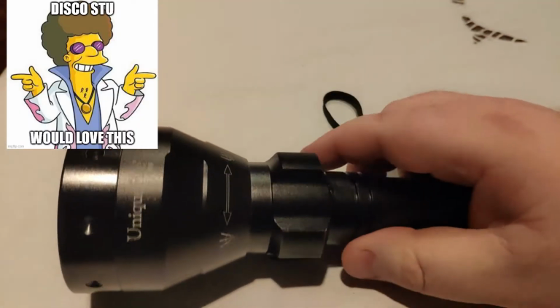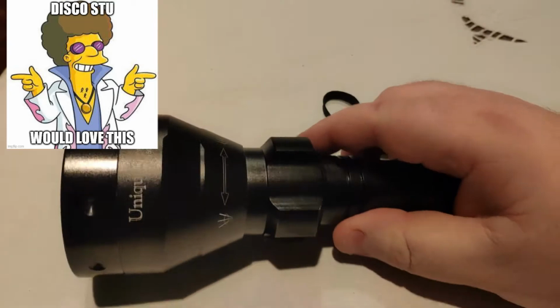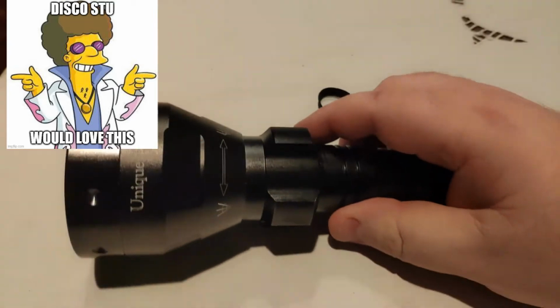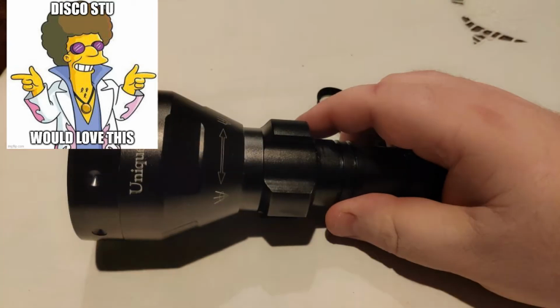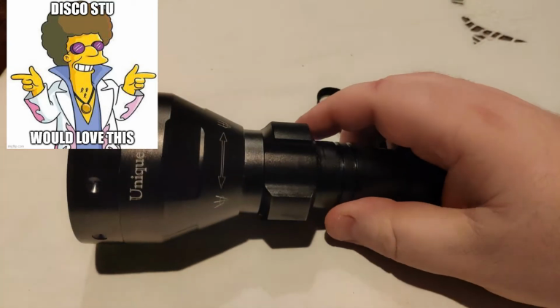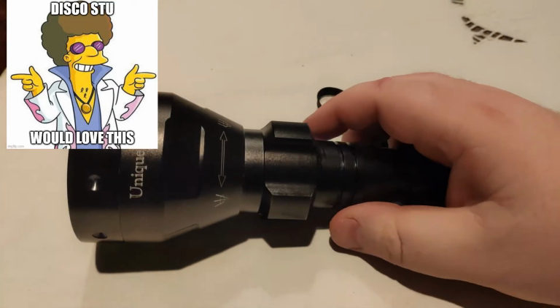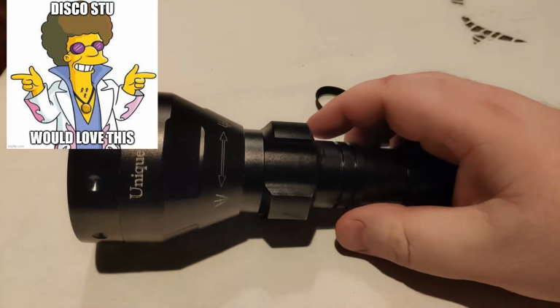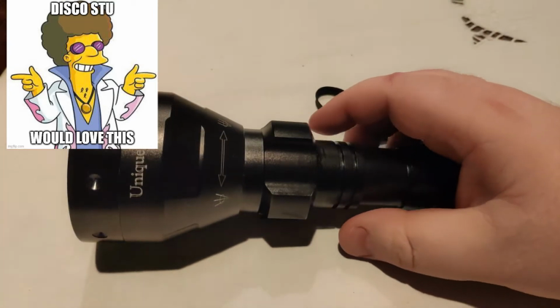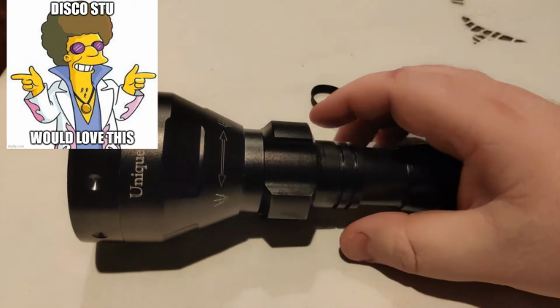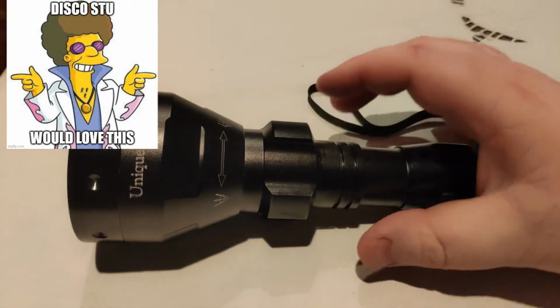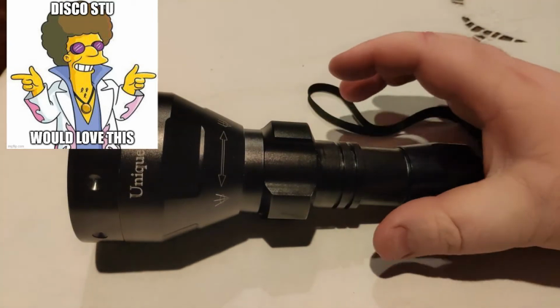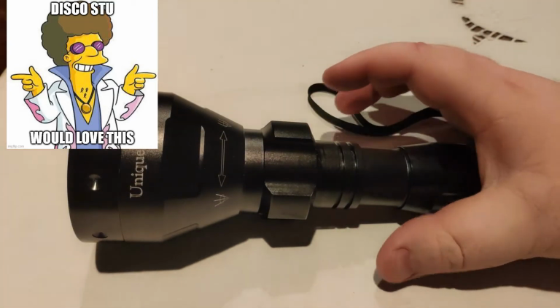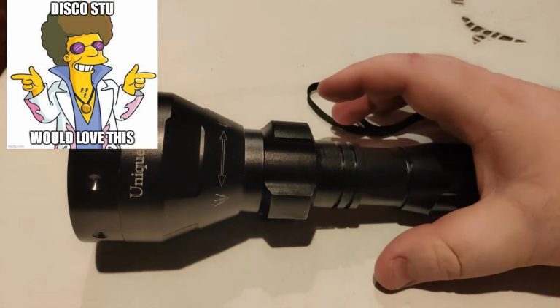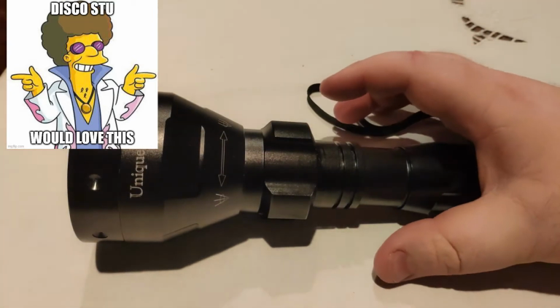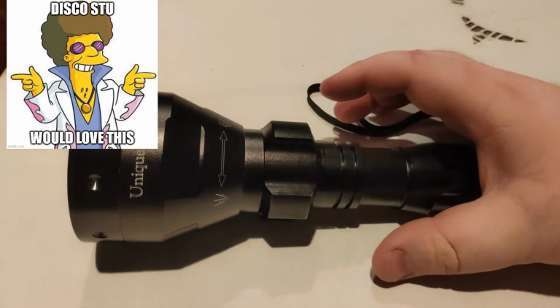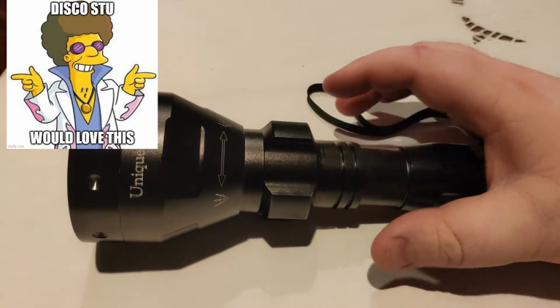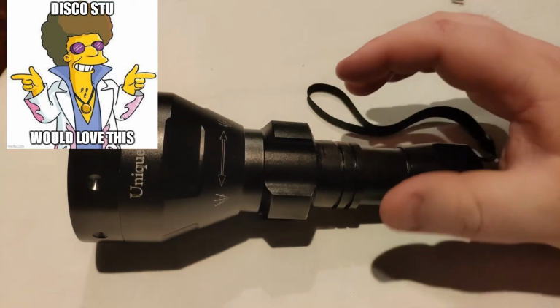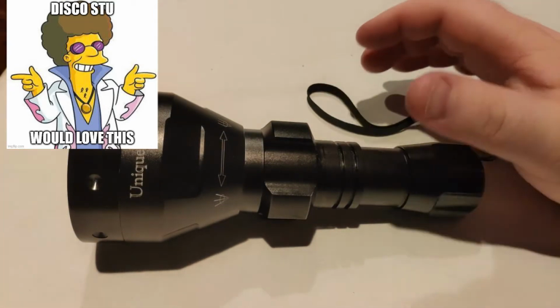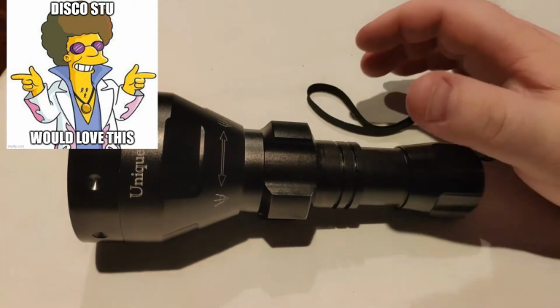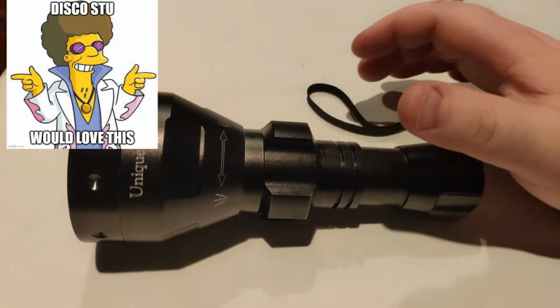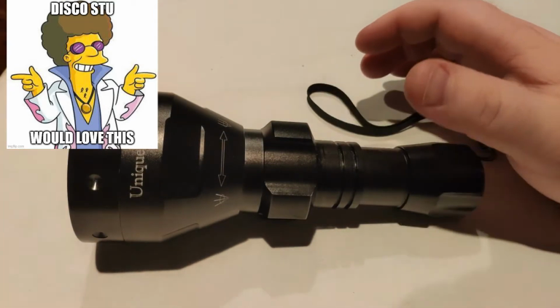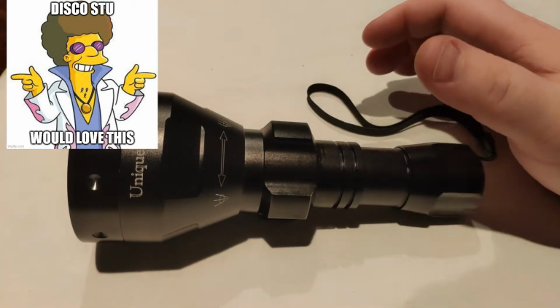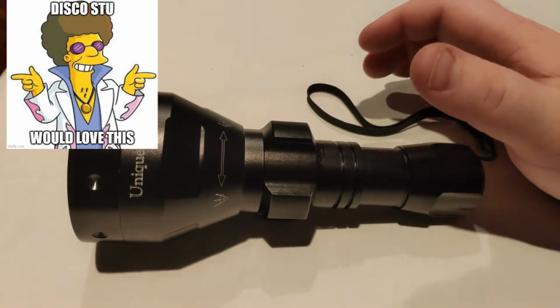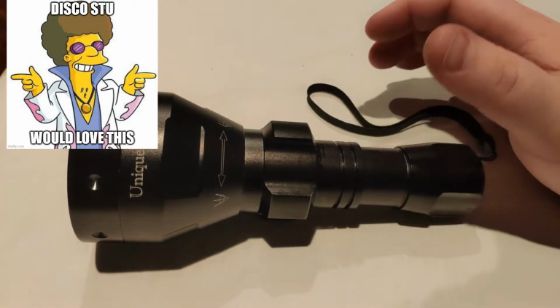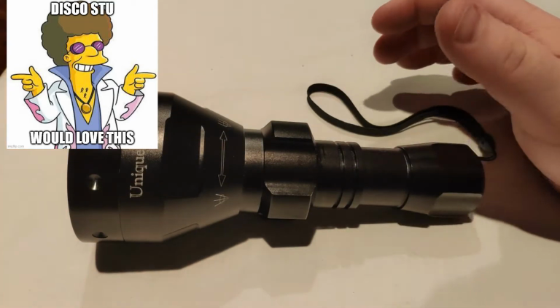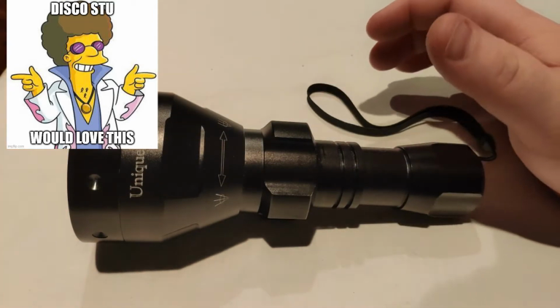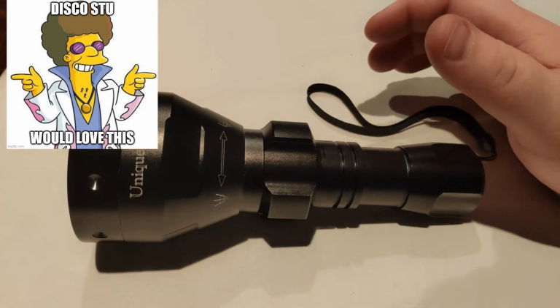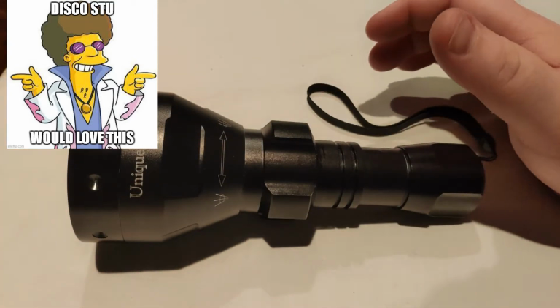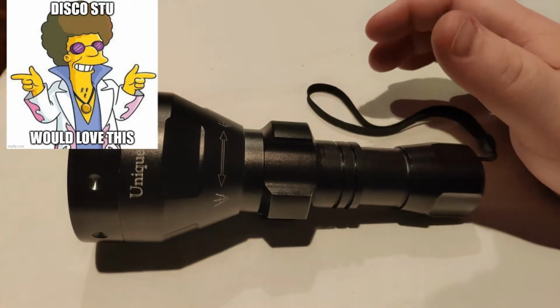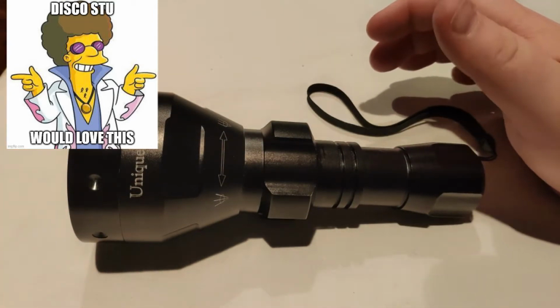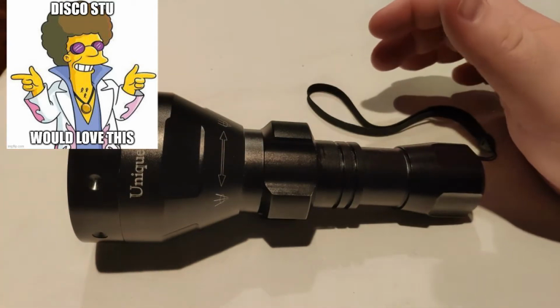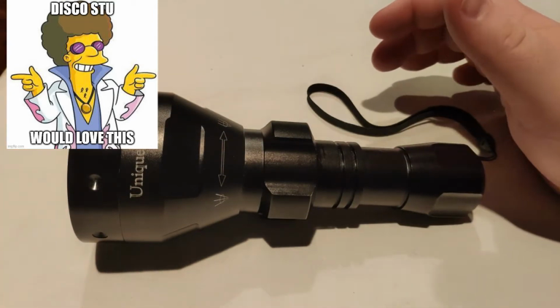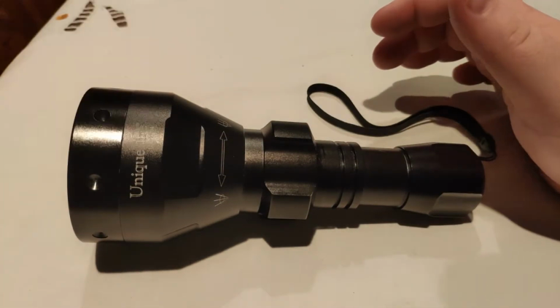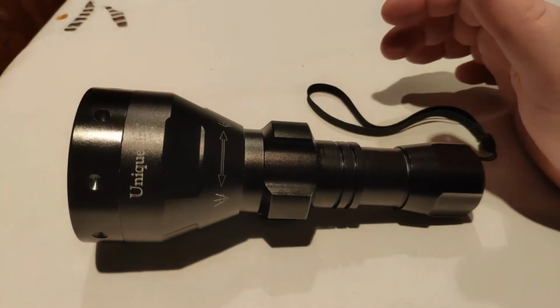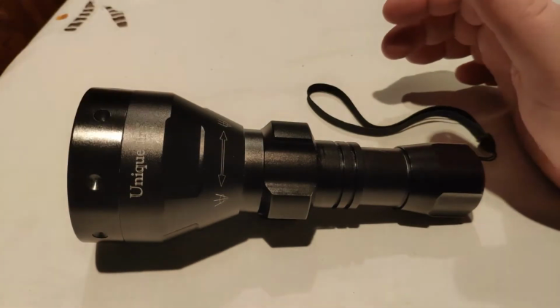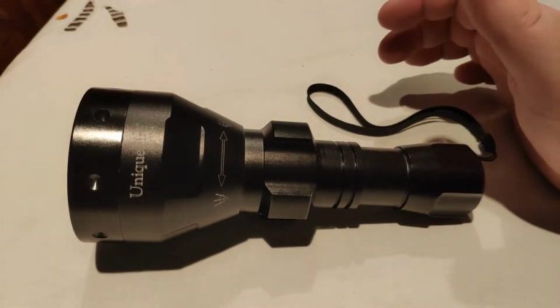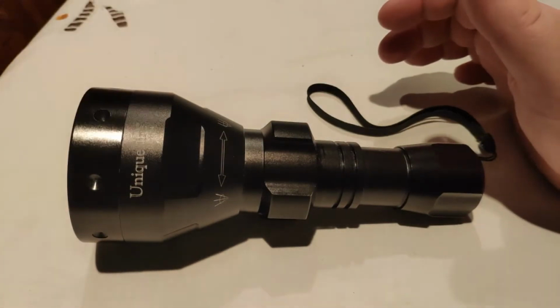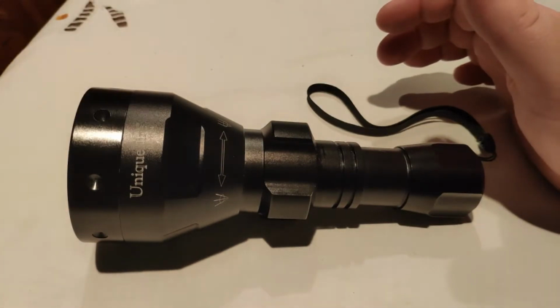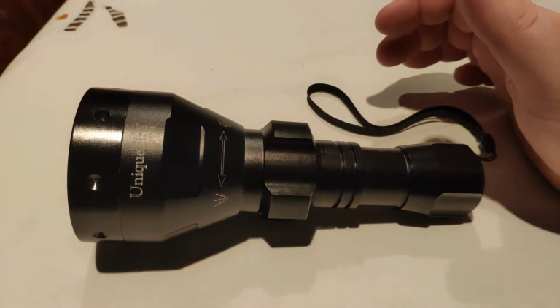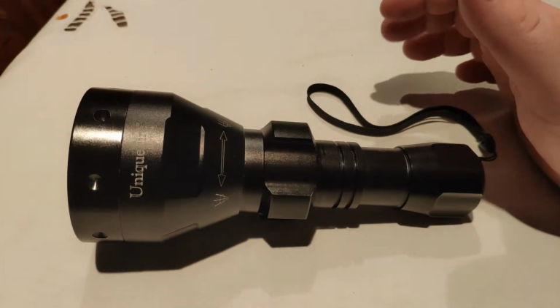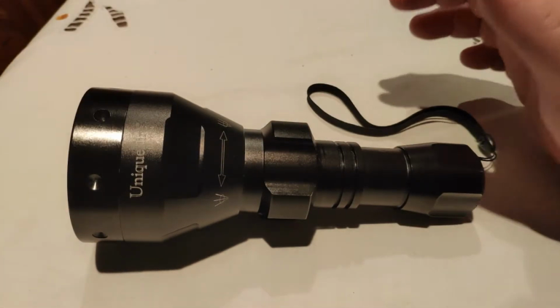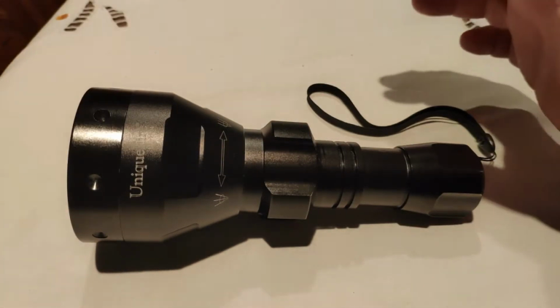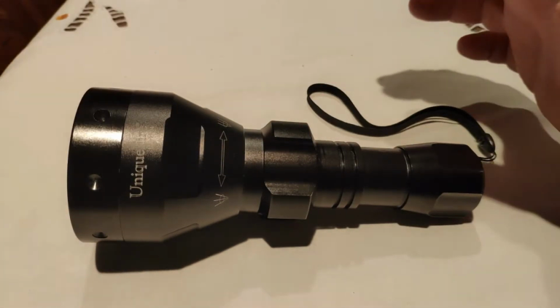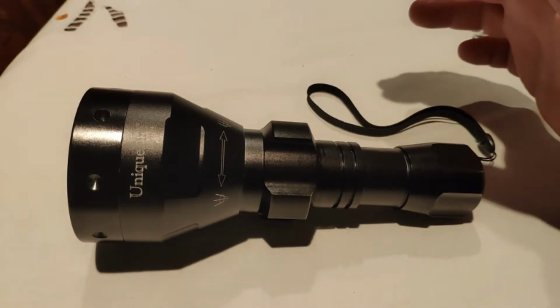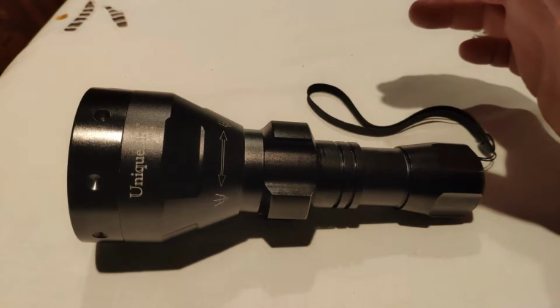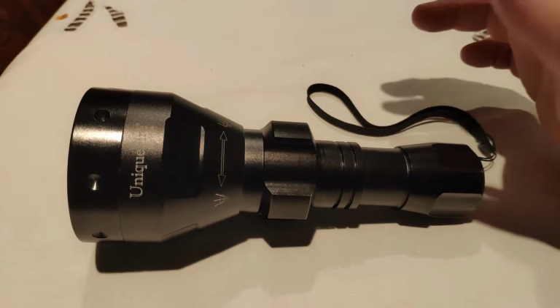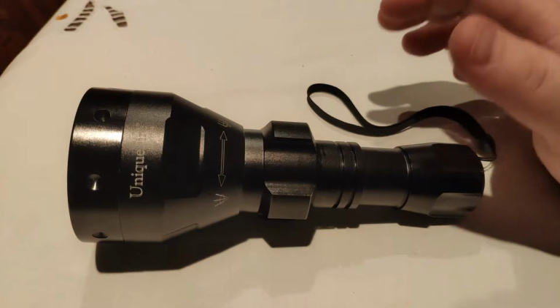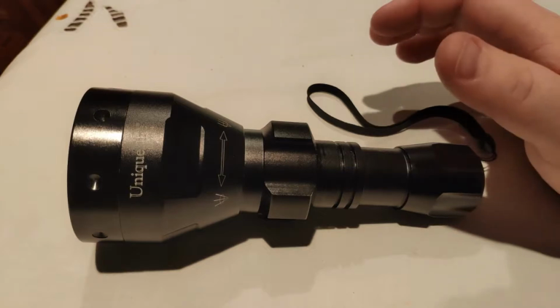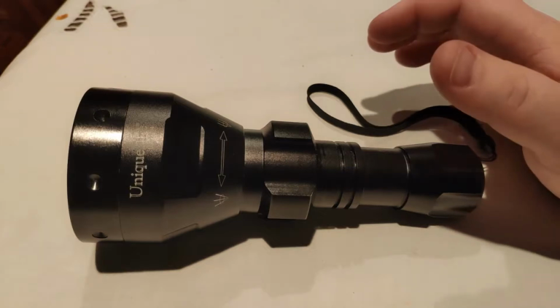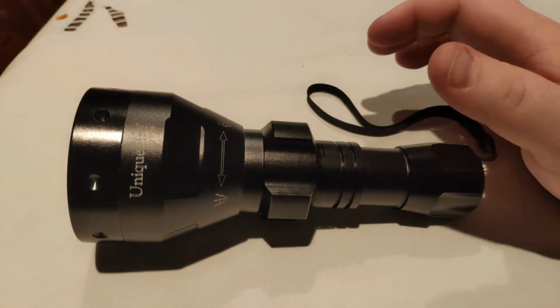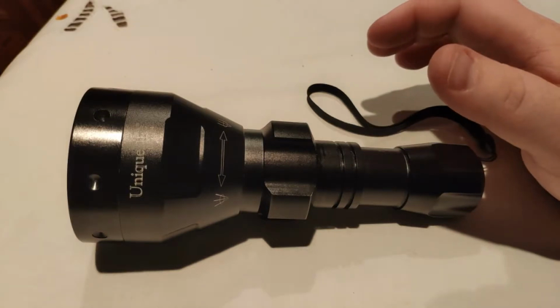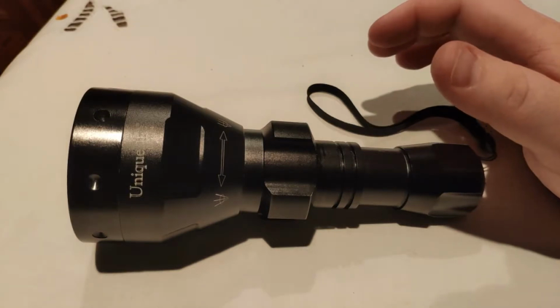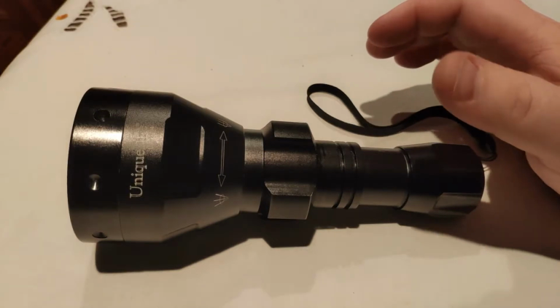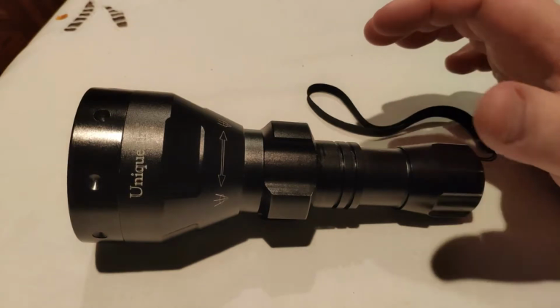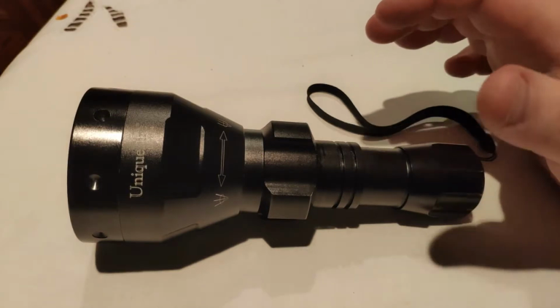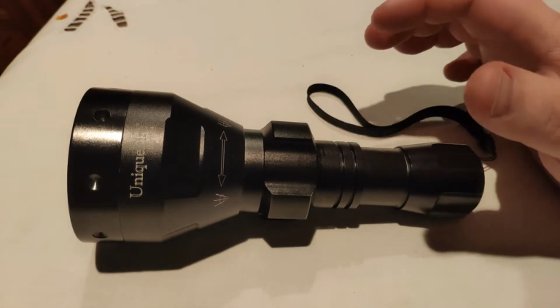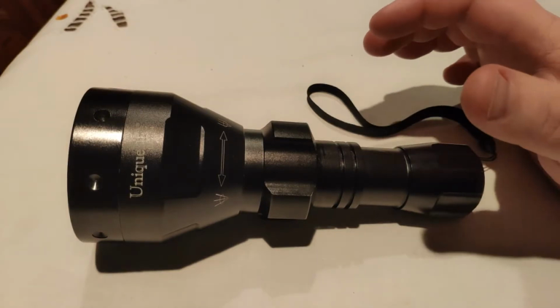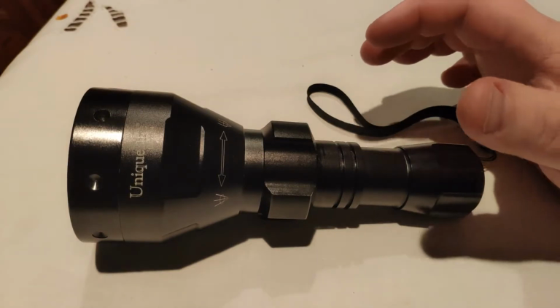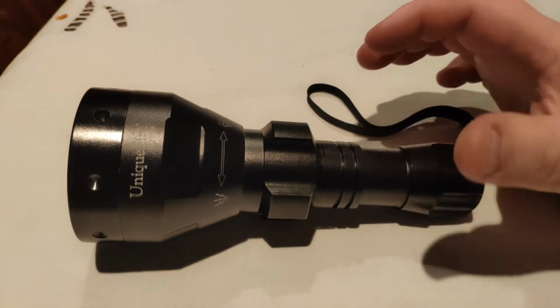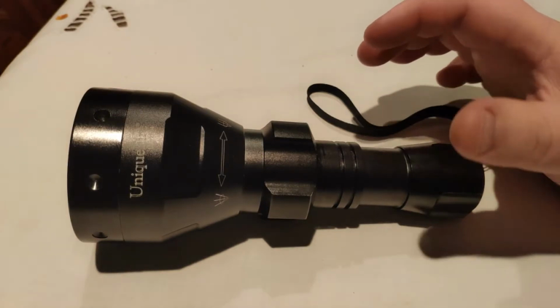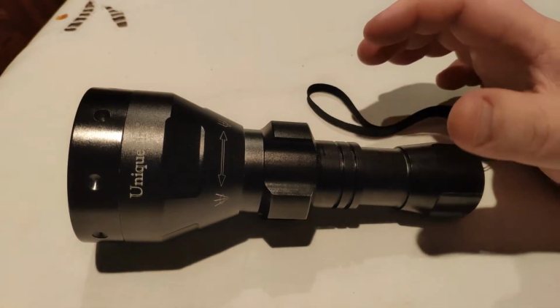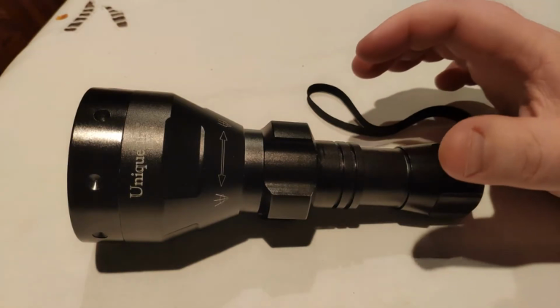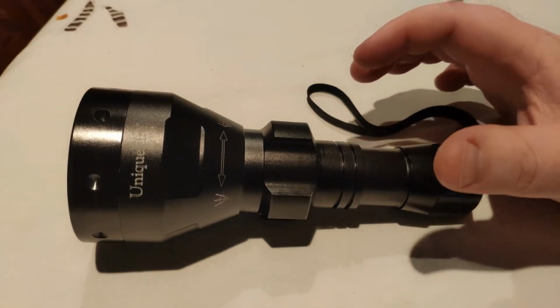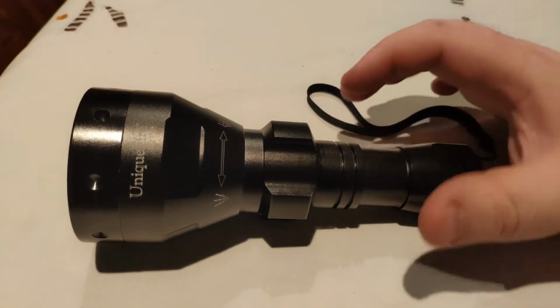So I've already done this video, but I'm filming it again because my voice sounded off in it. So this time I'm gonna amp it up.